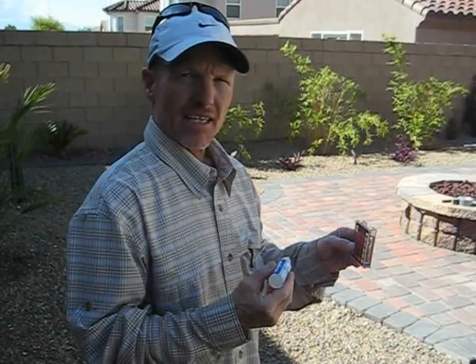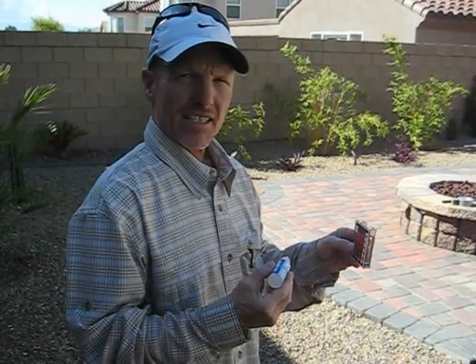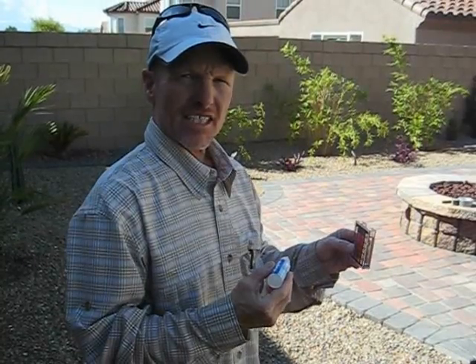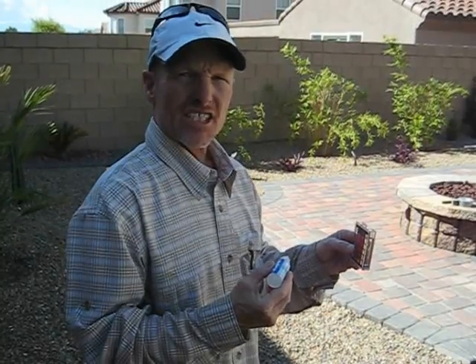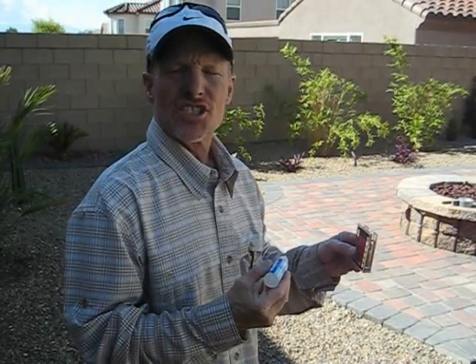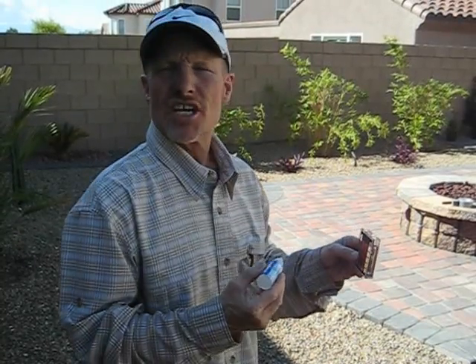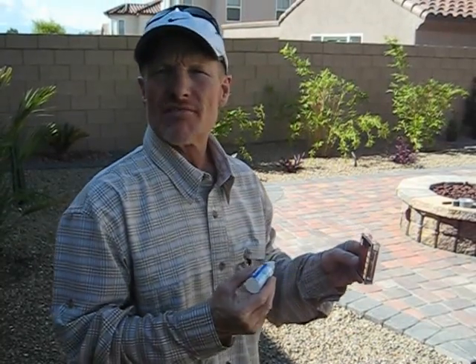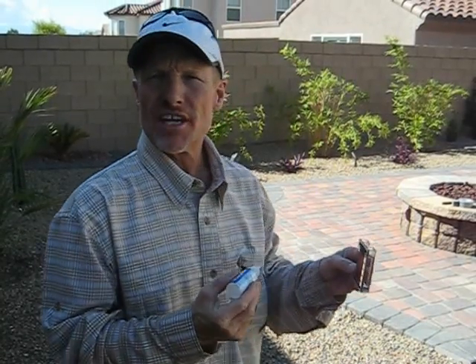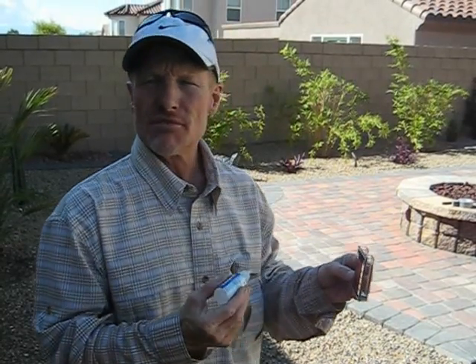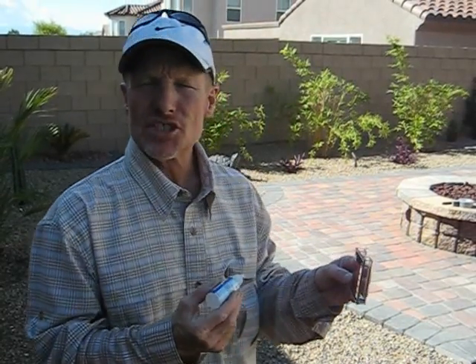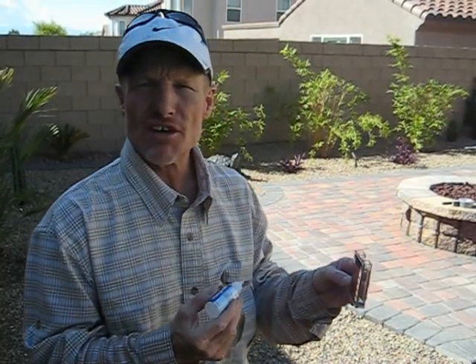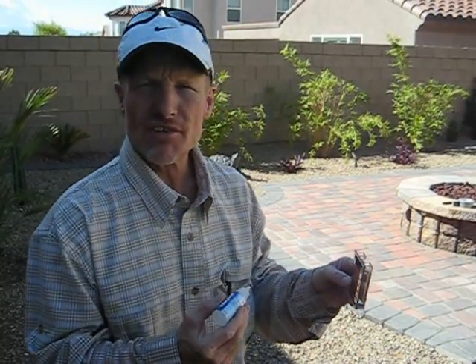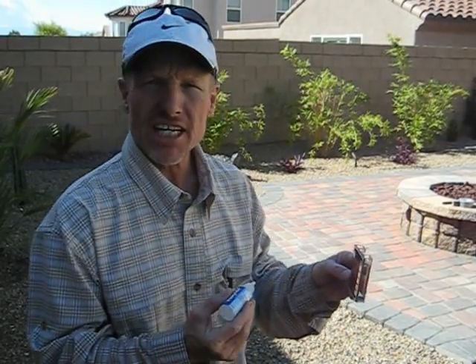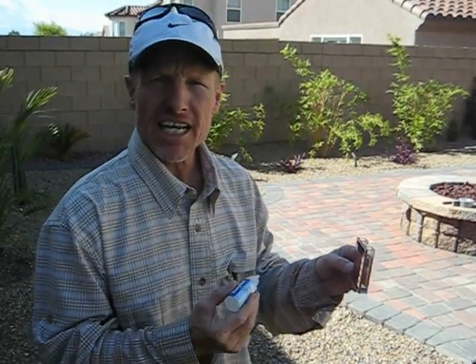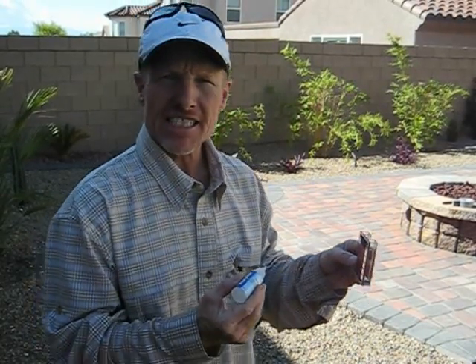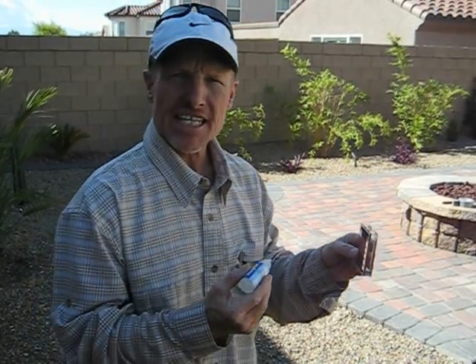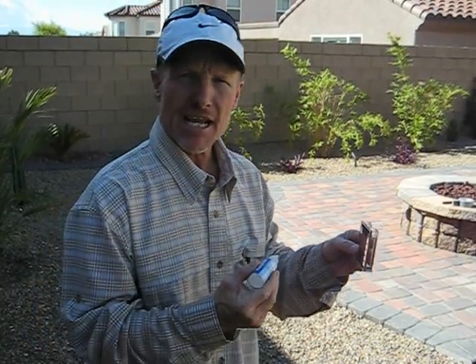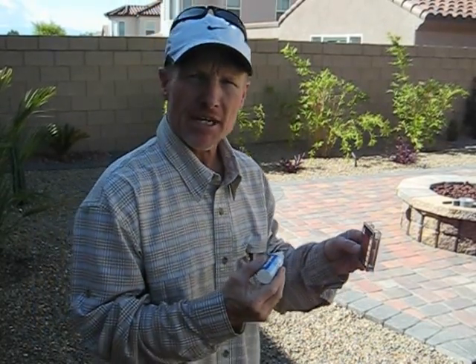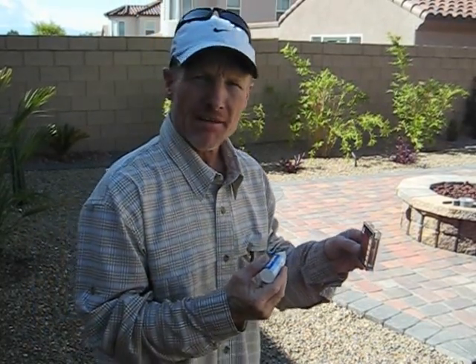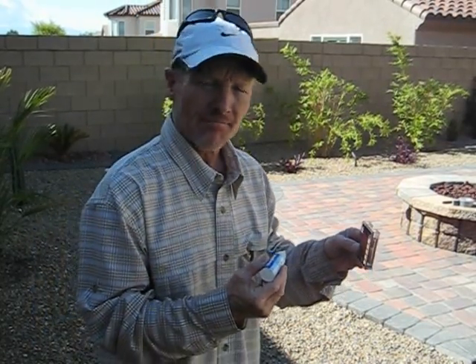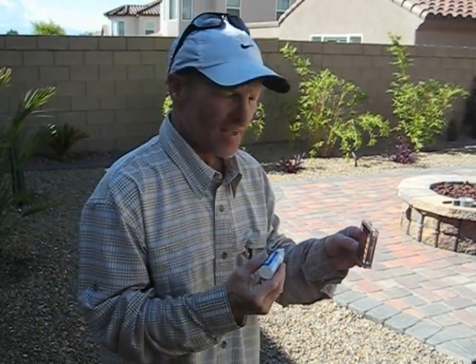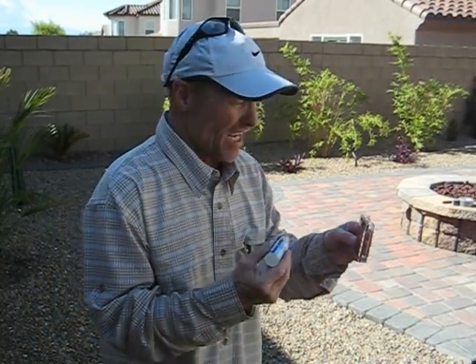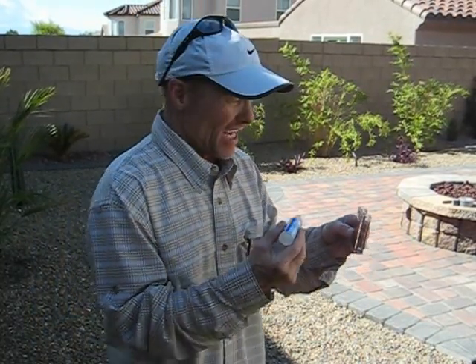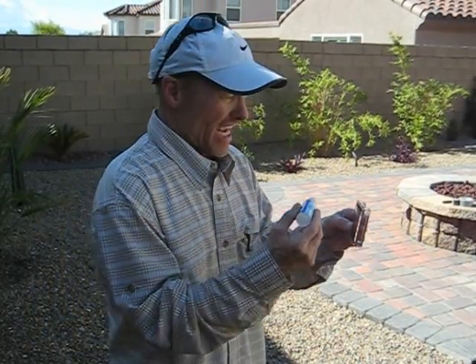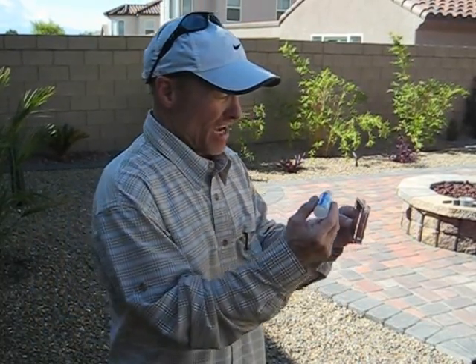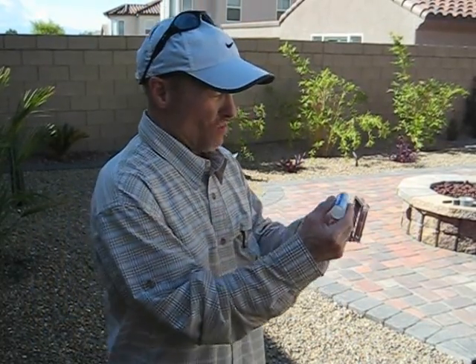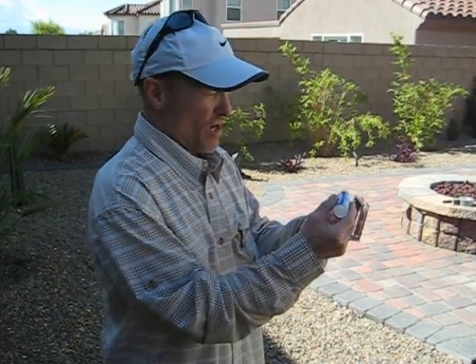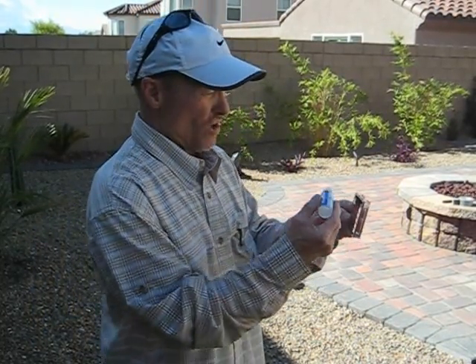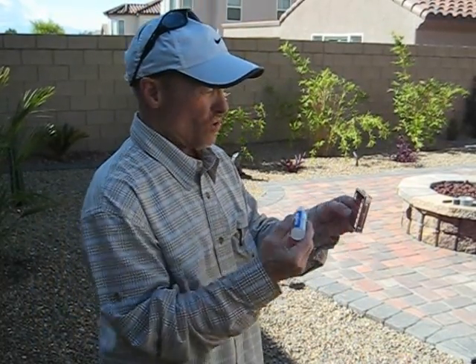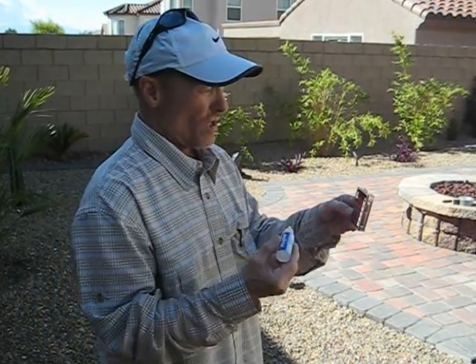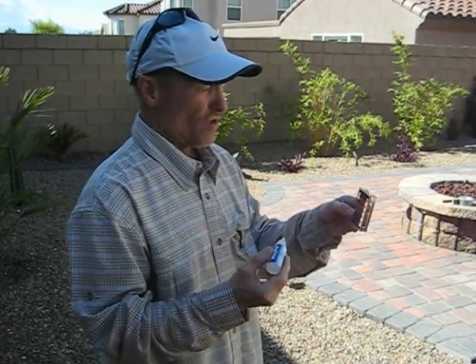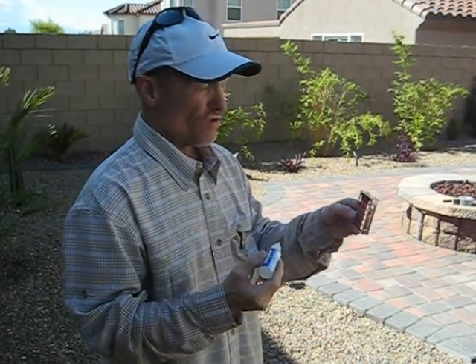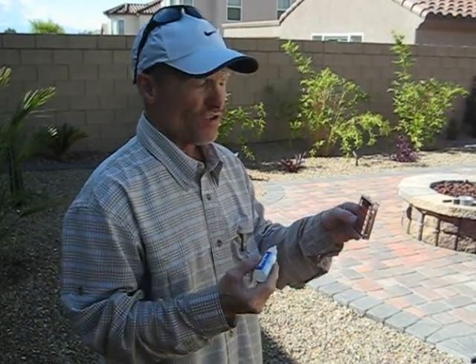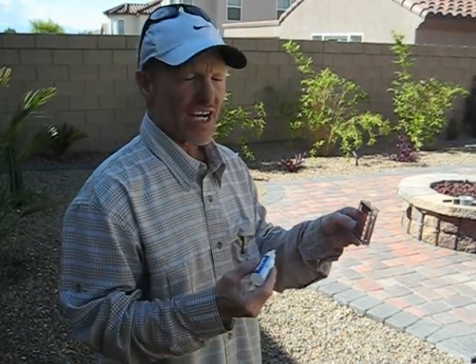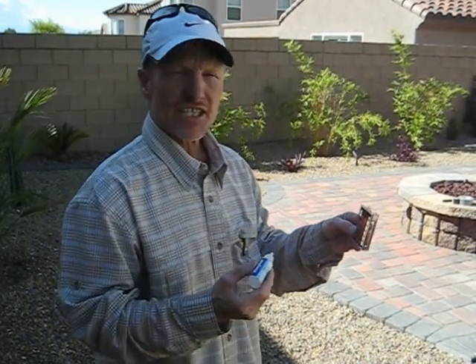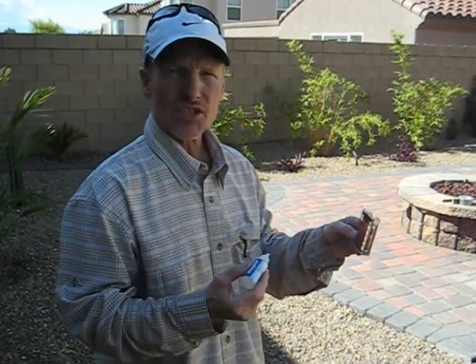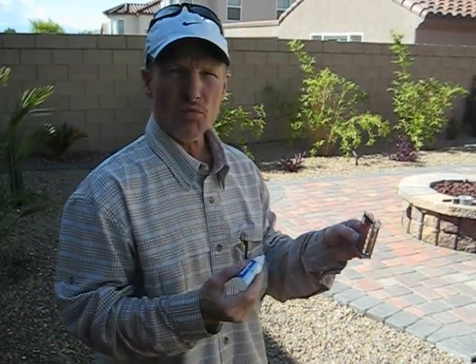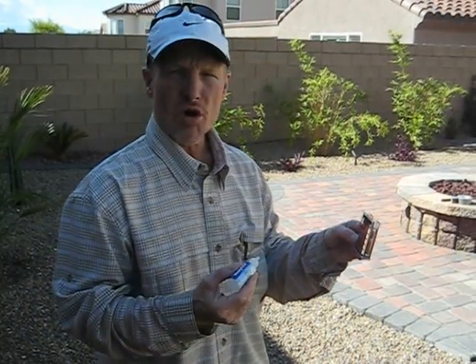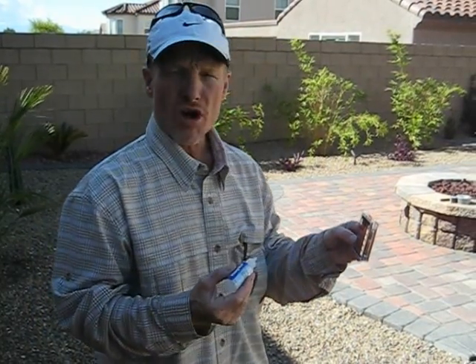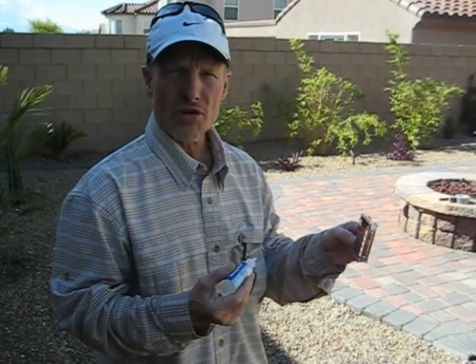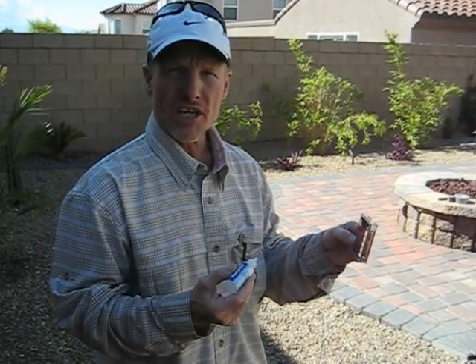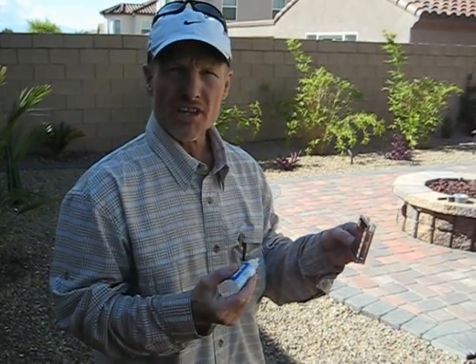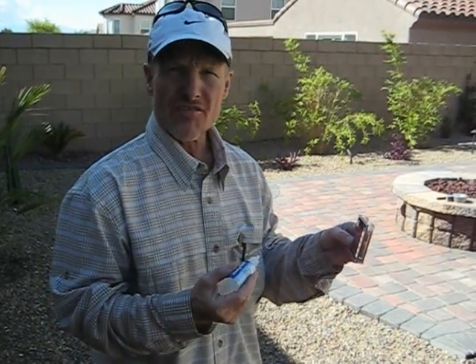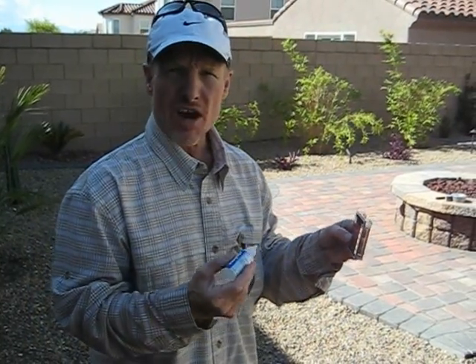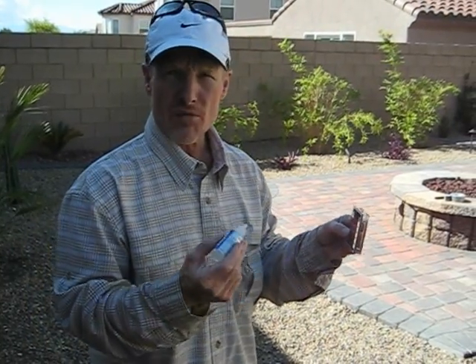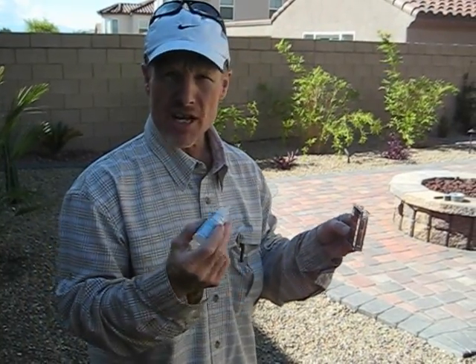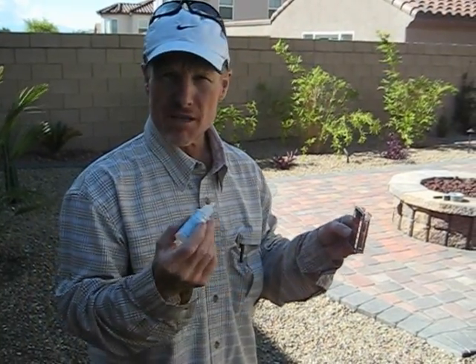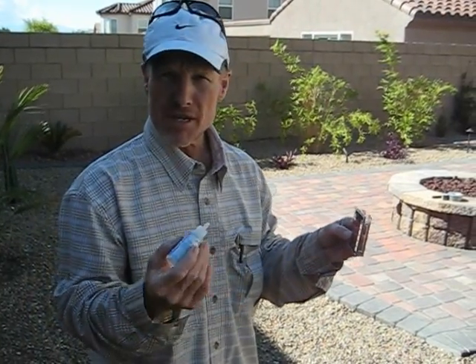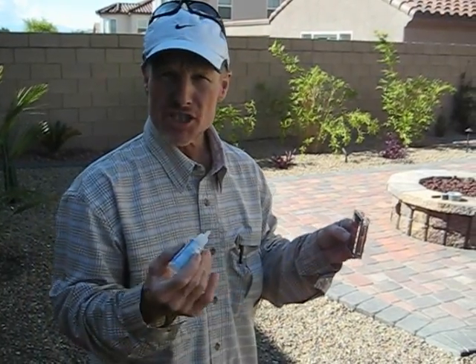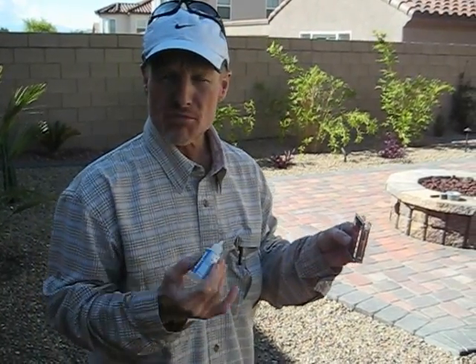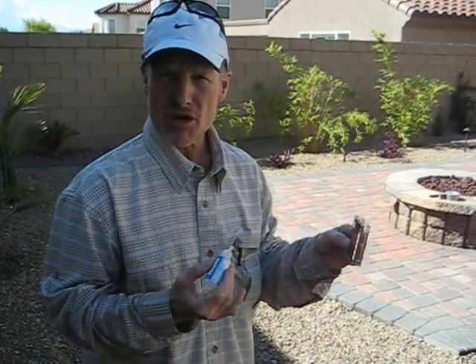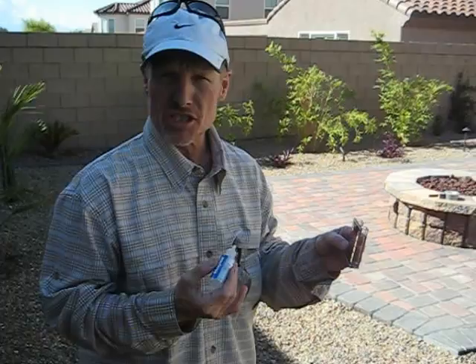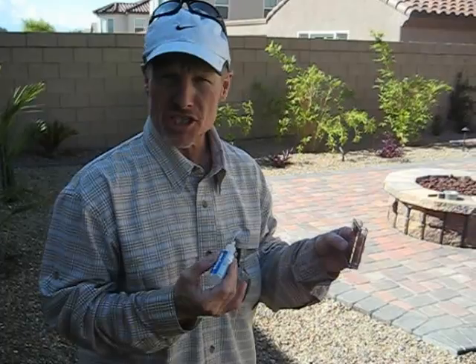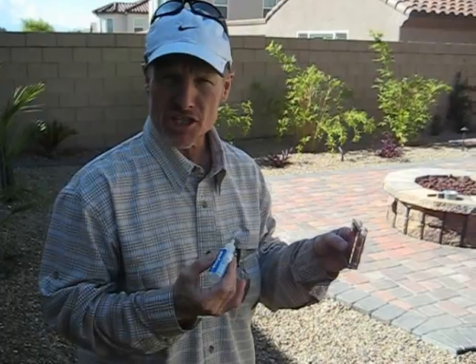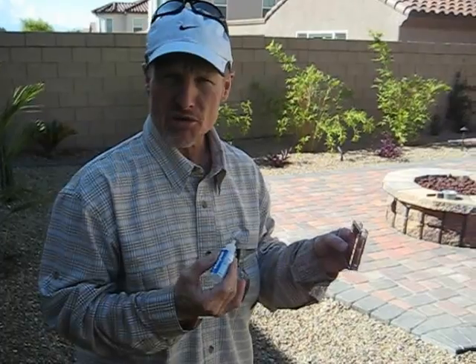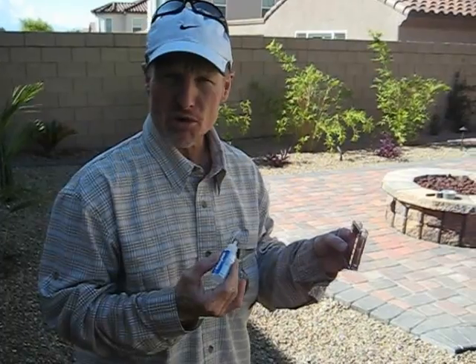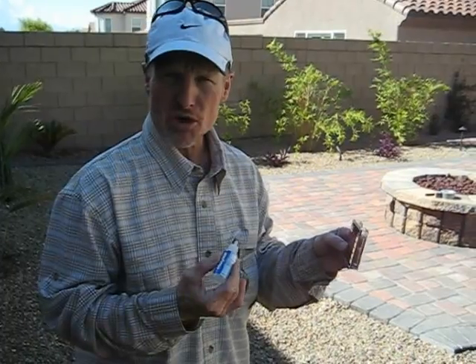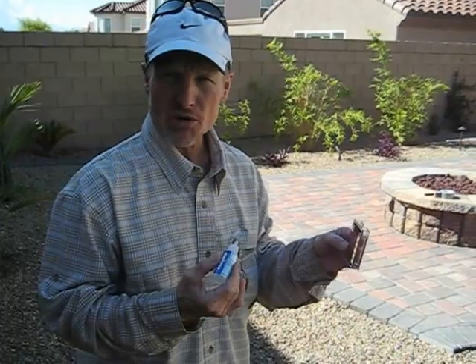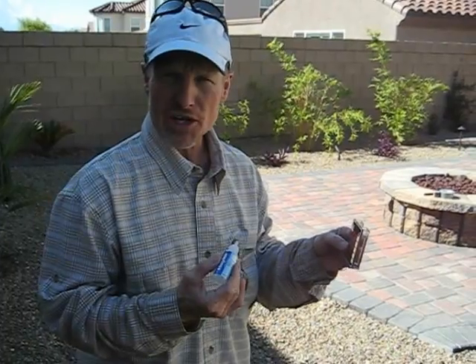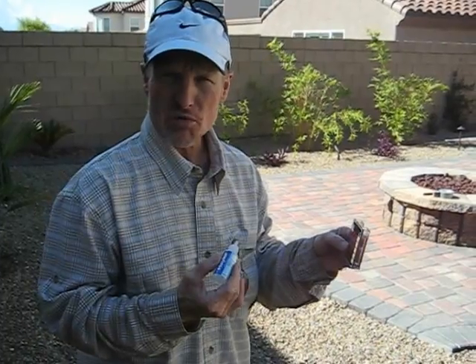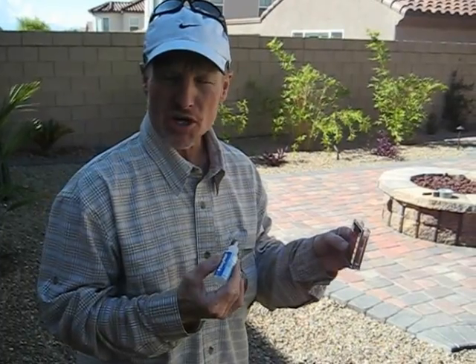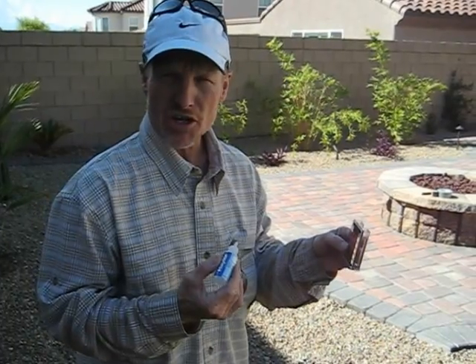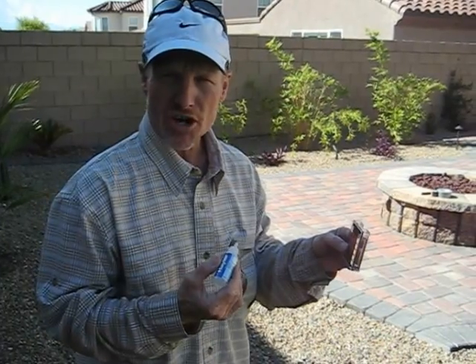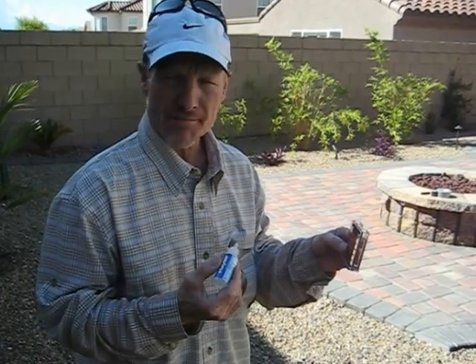This is Jeff Lee with Jeff Lee Landscaping and we are going to test the water in the fountain reclamation project that we're currently working on.